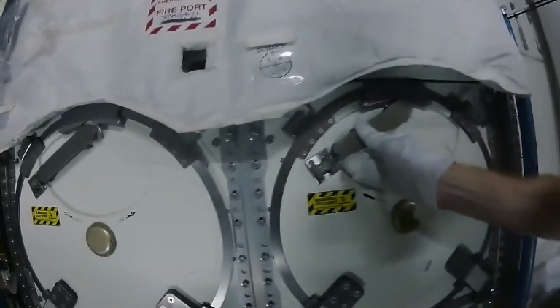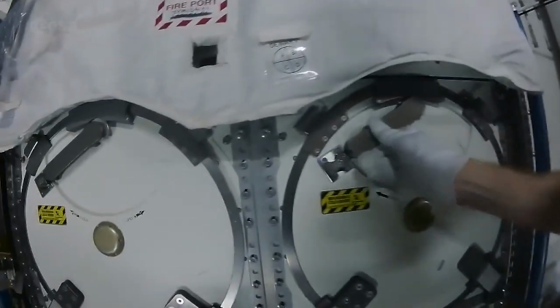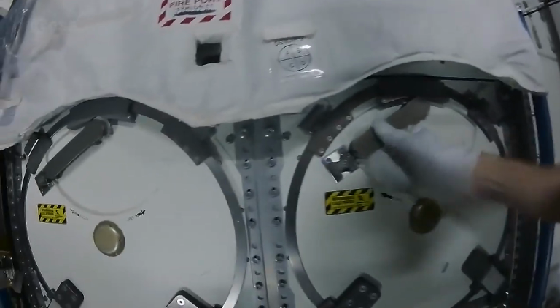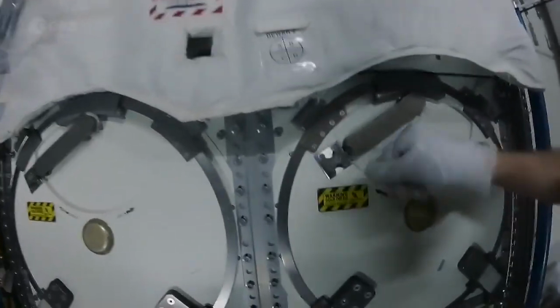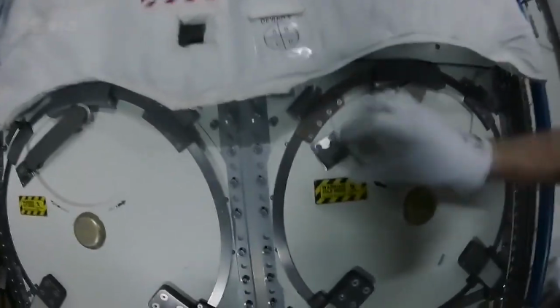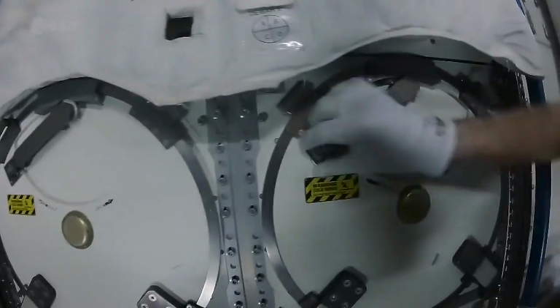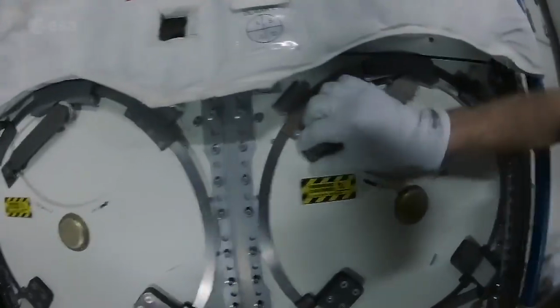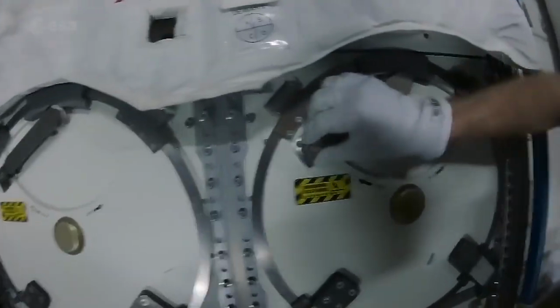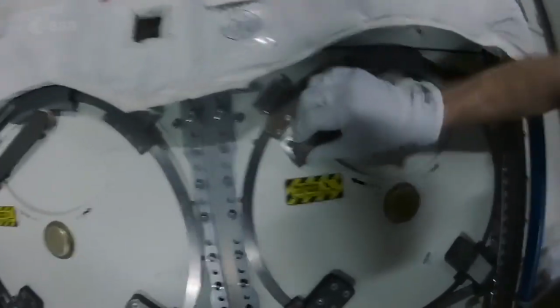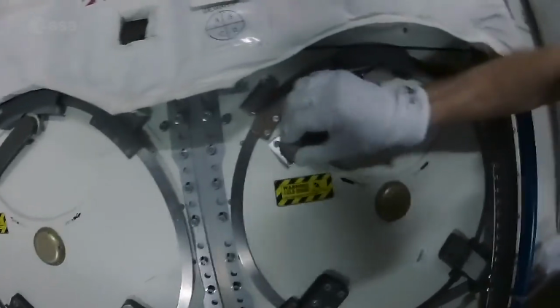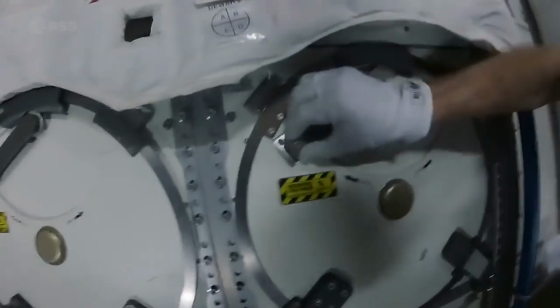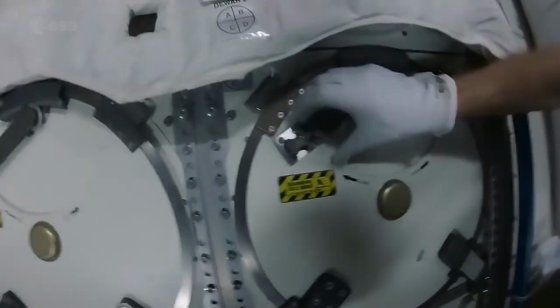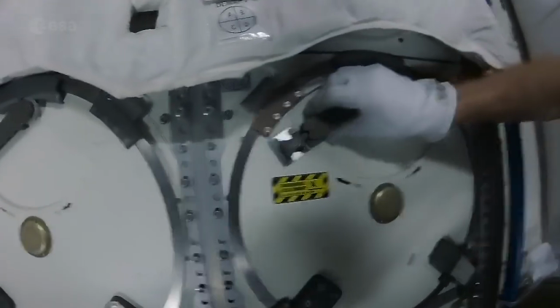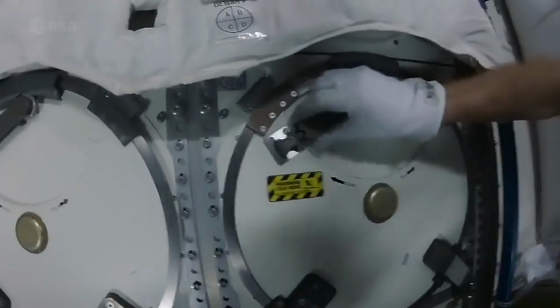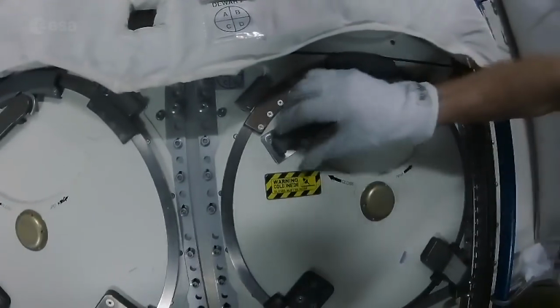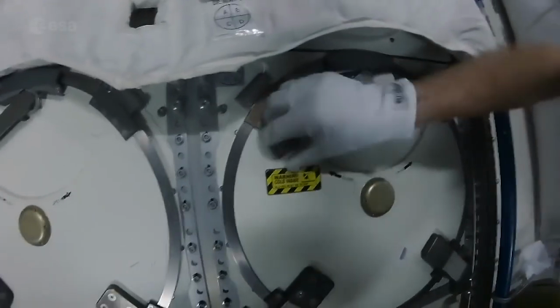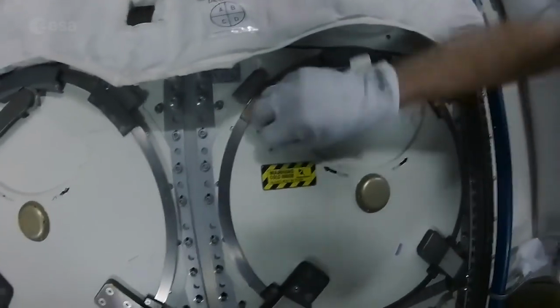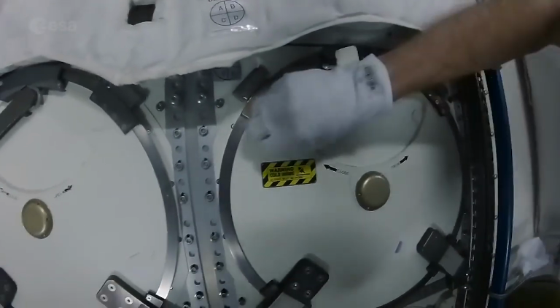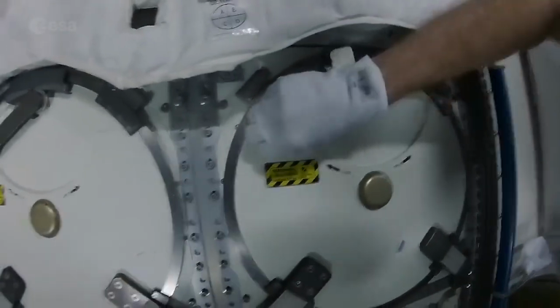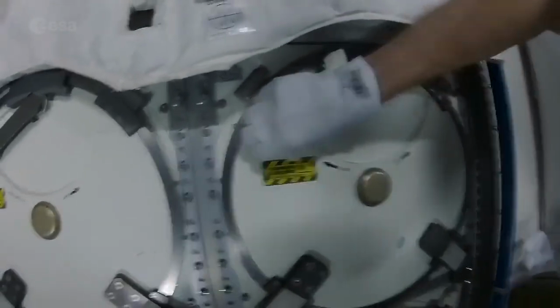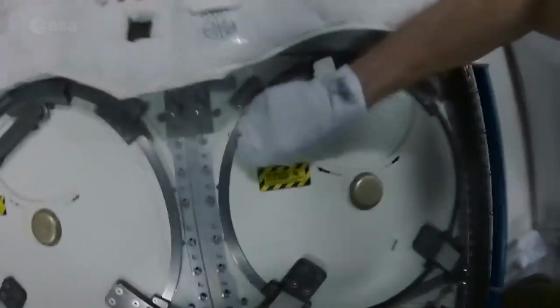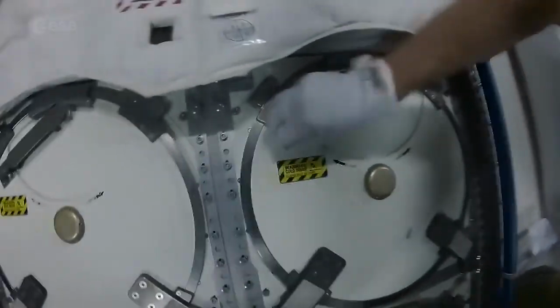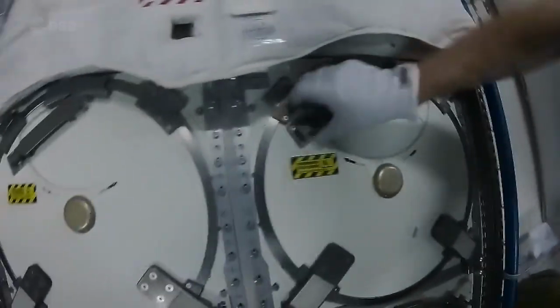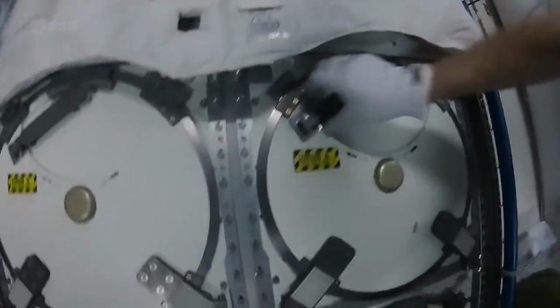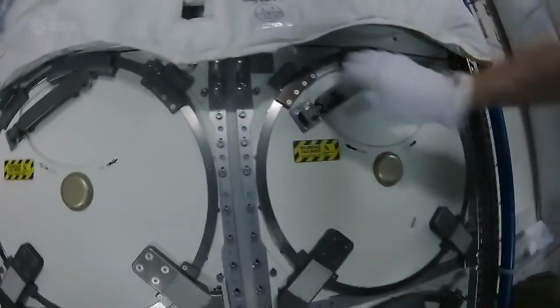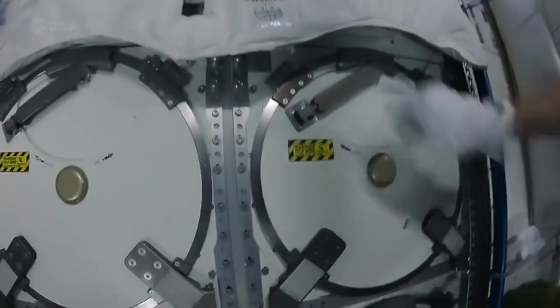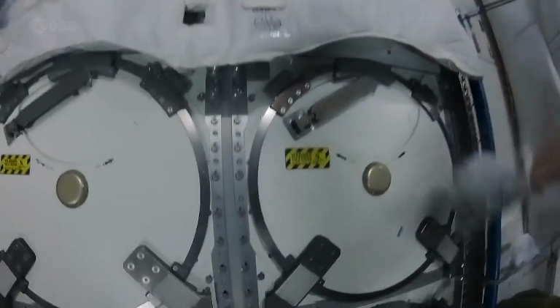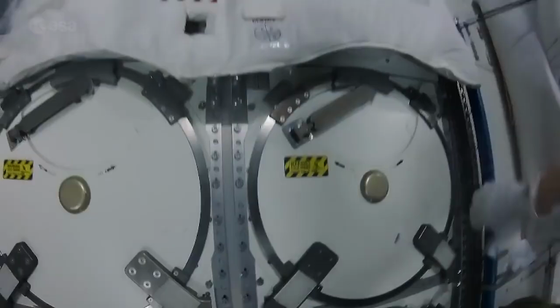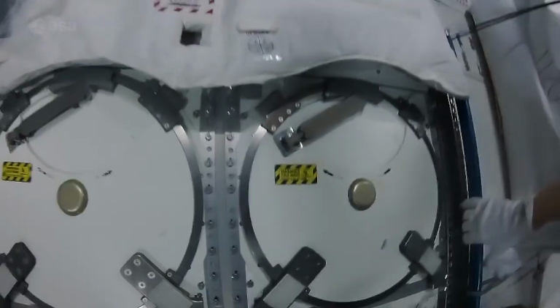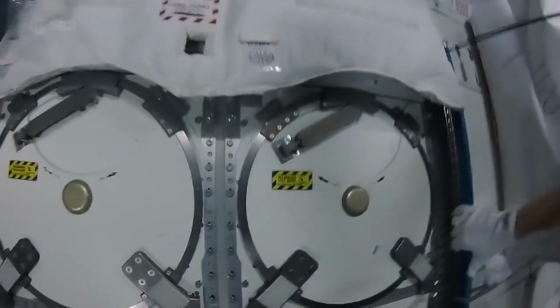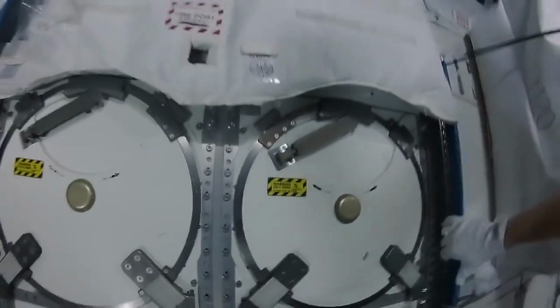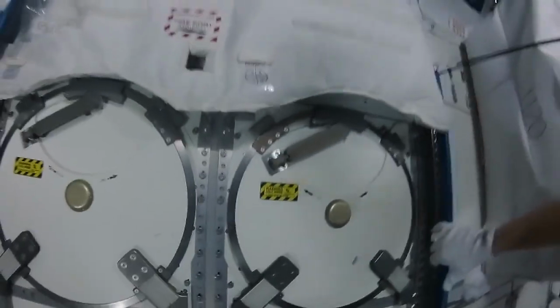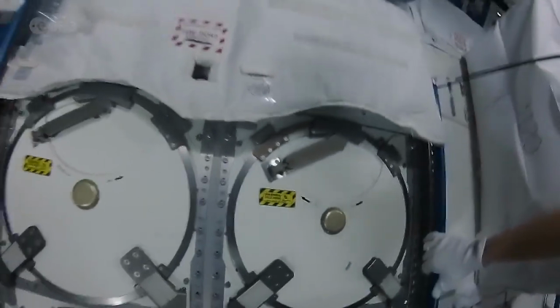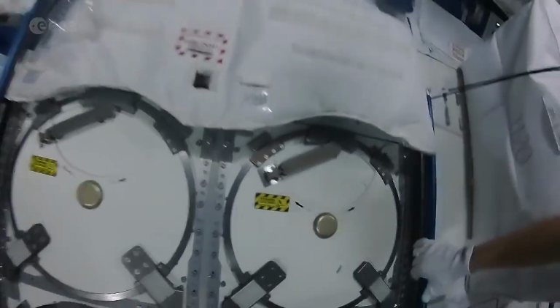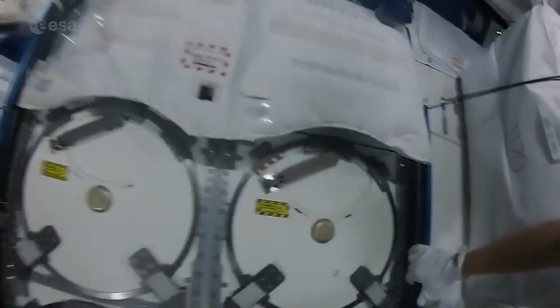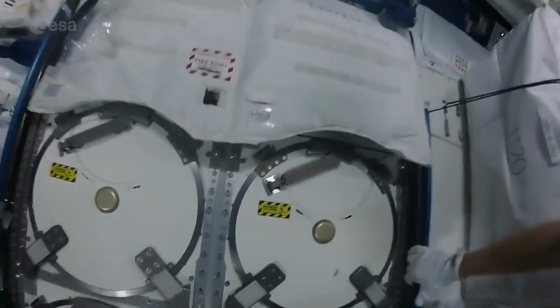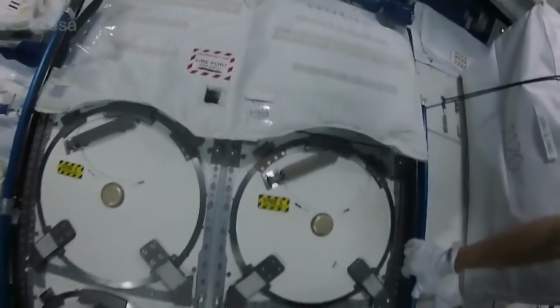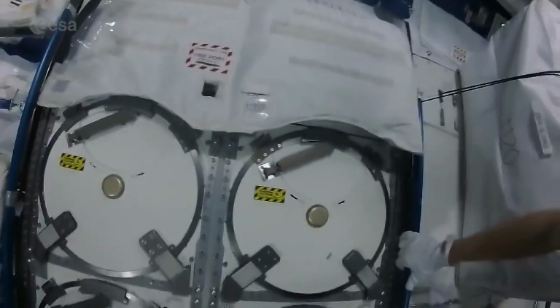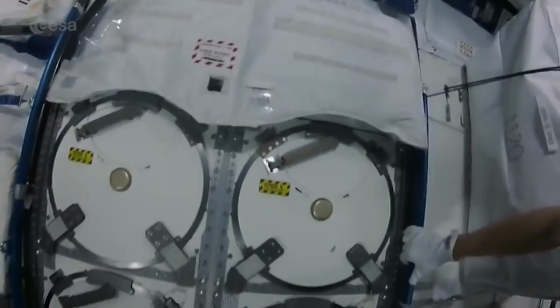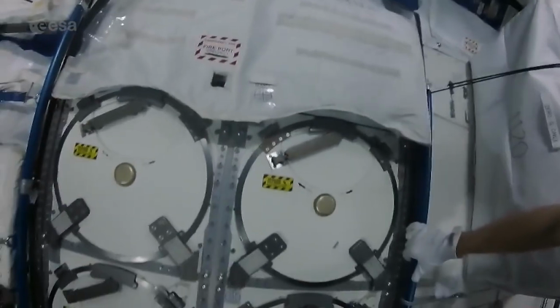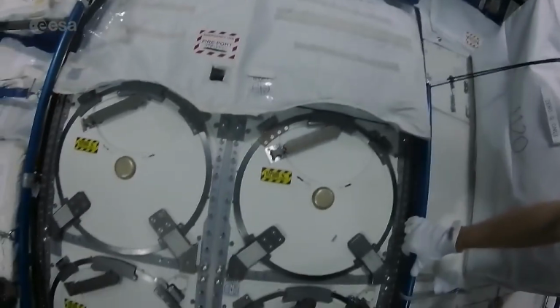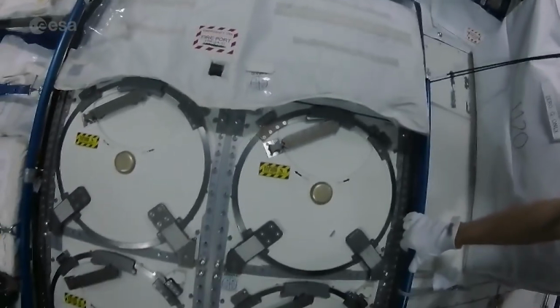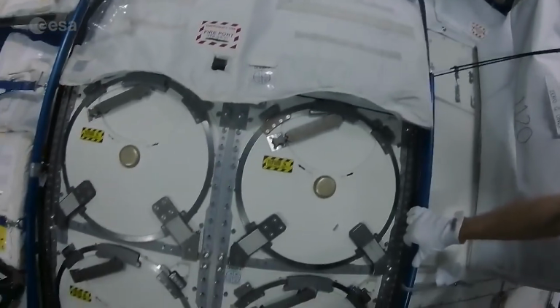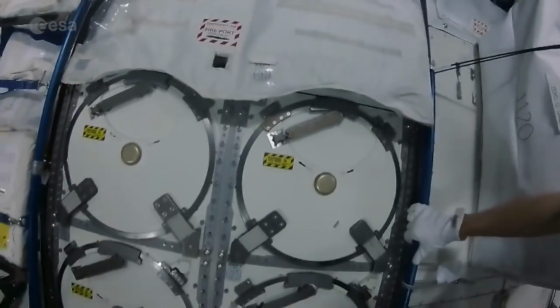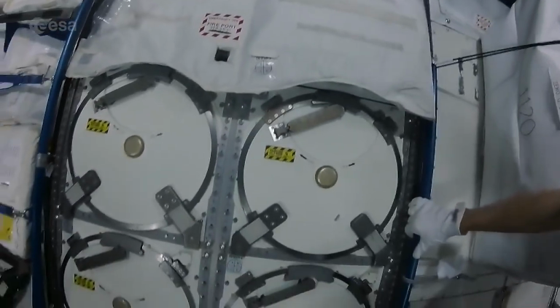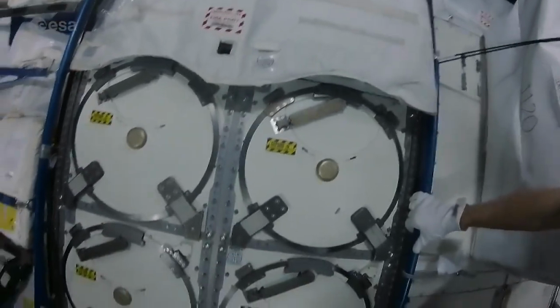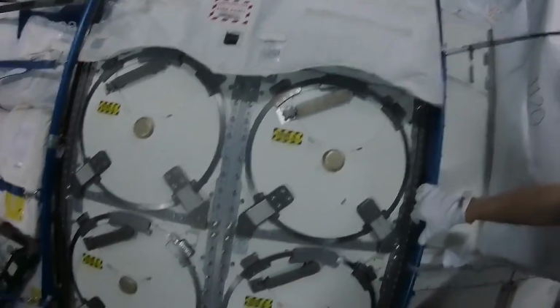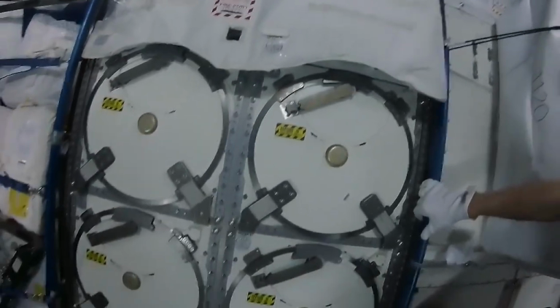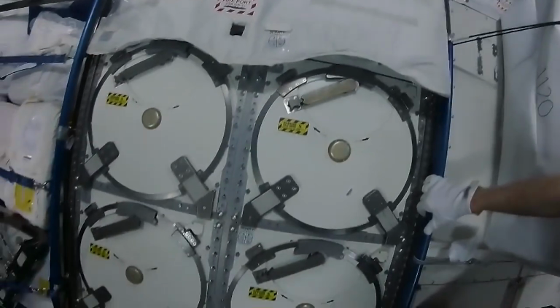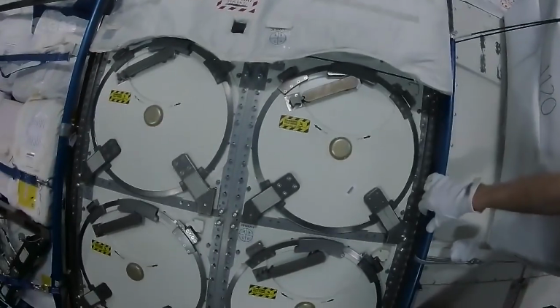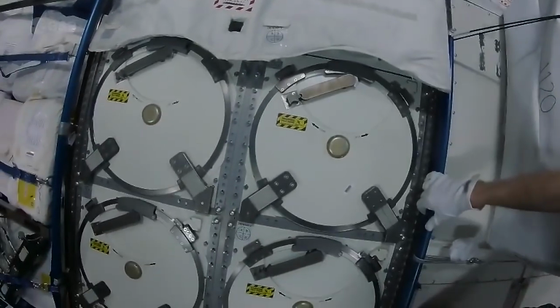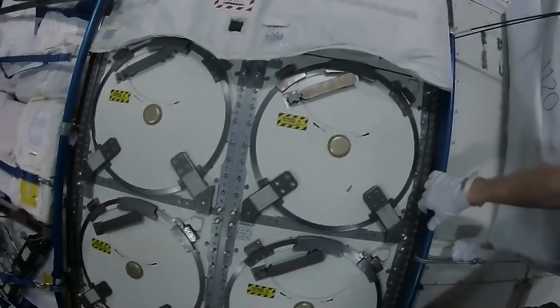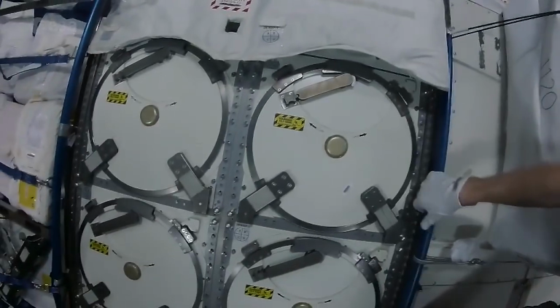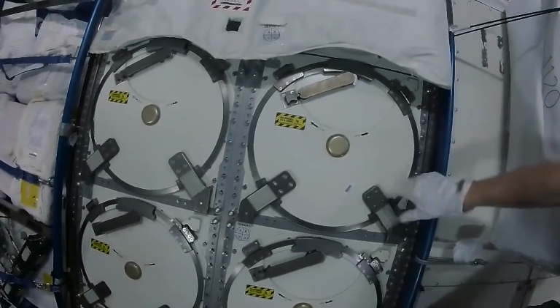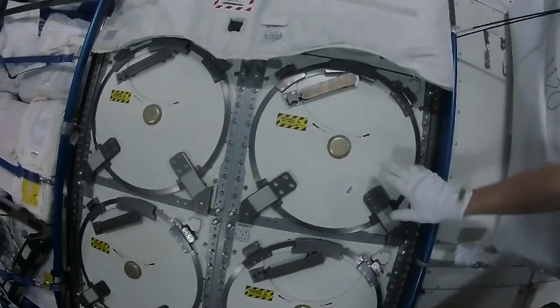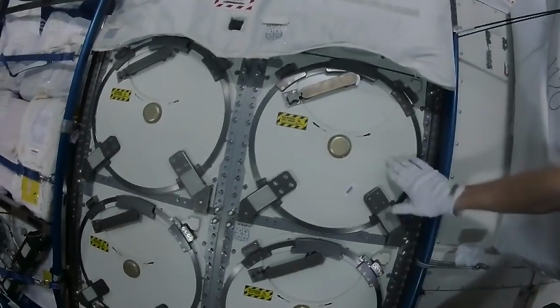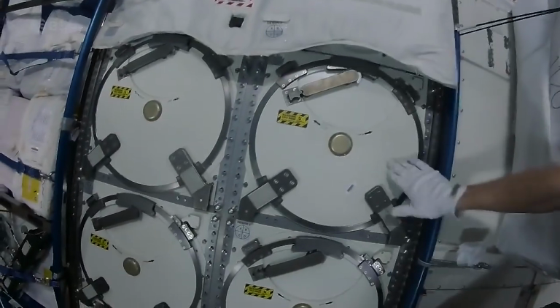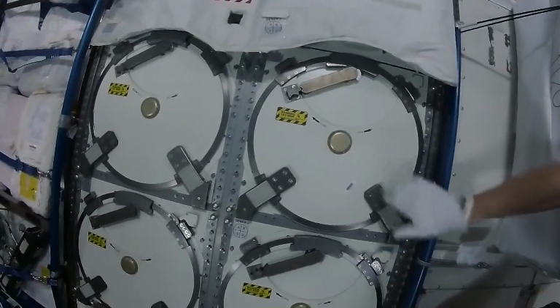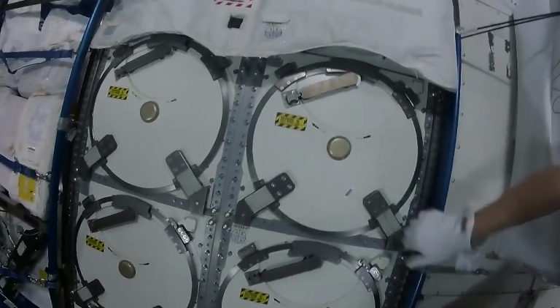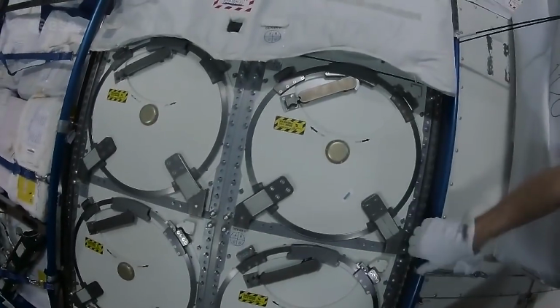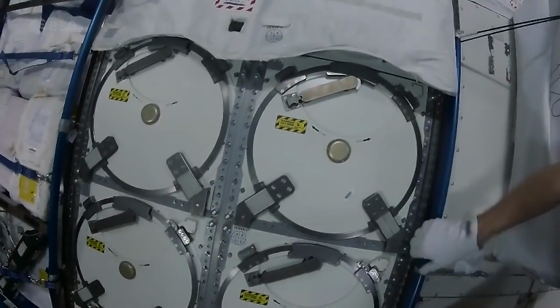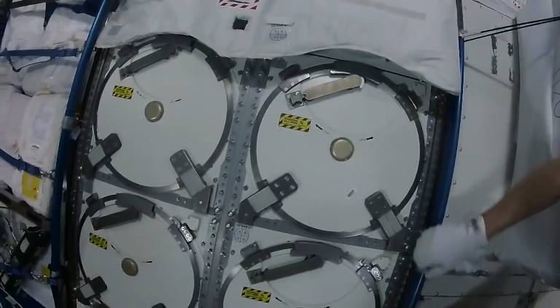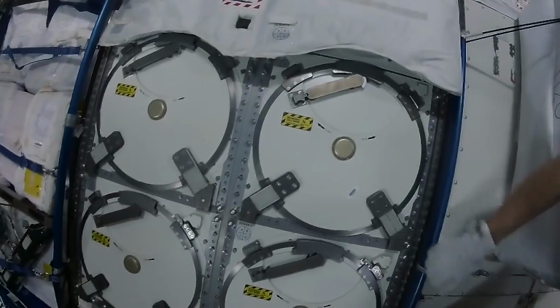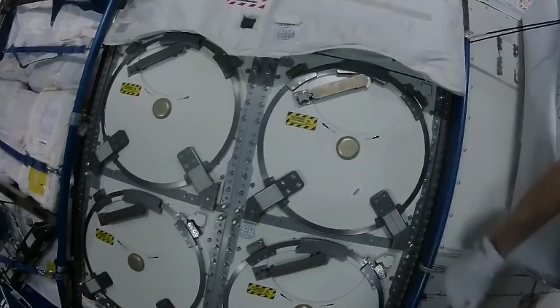And that's all done. Those blood tubes will then return on a SpaceX vehicle at some point in the future.